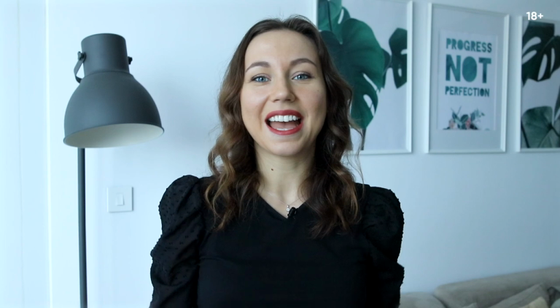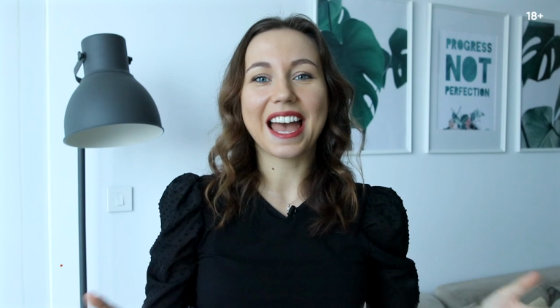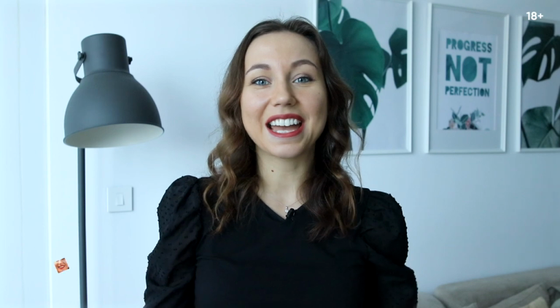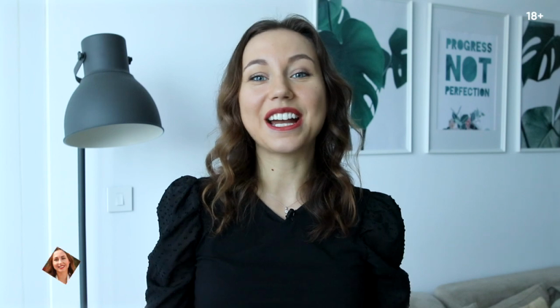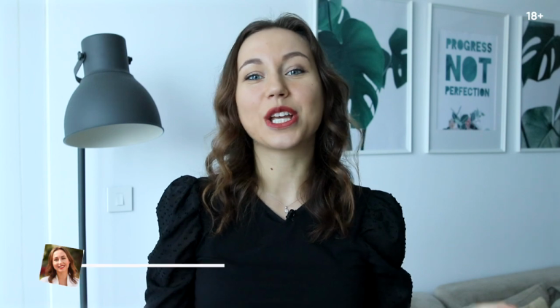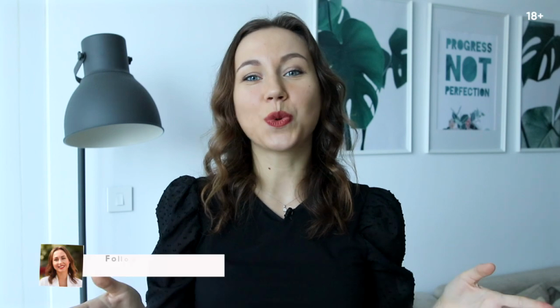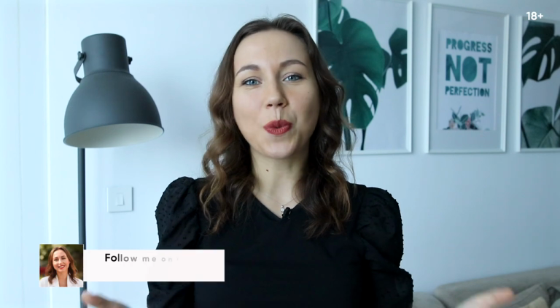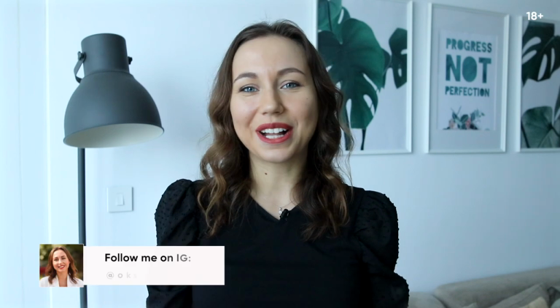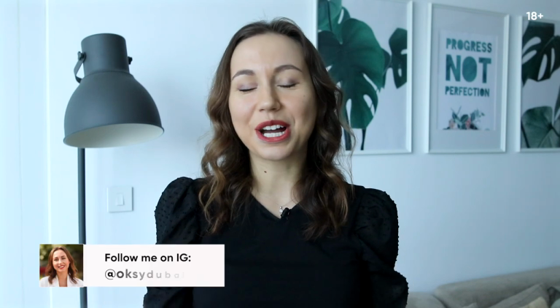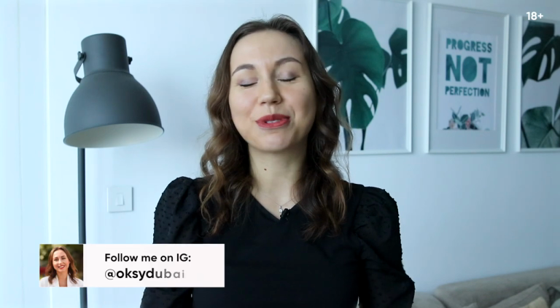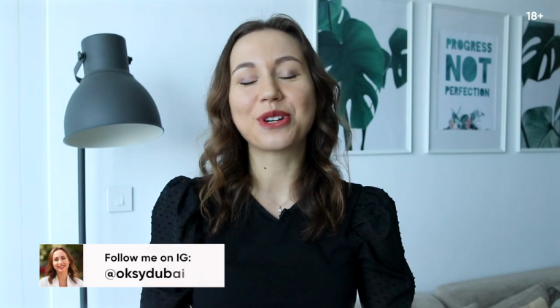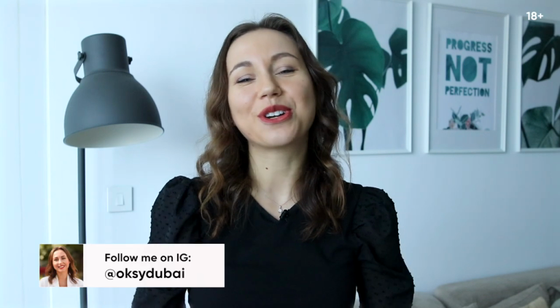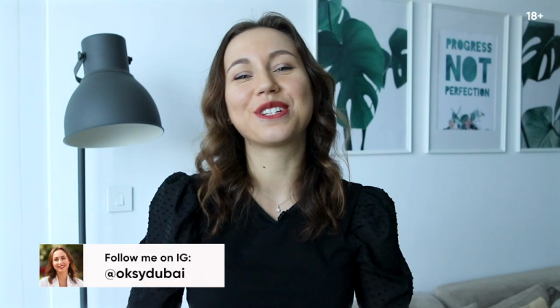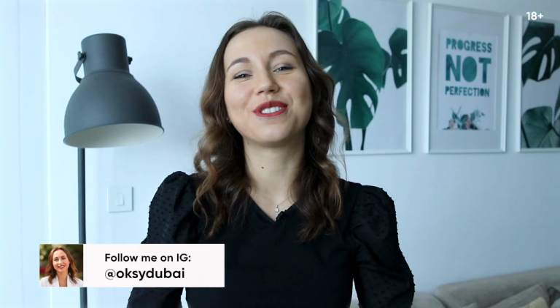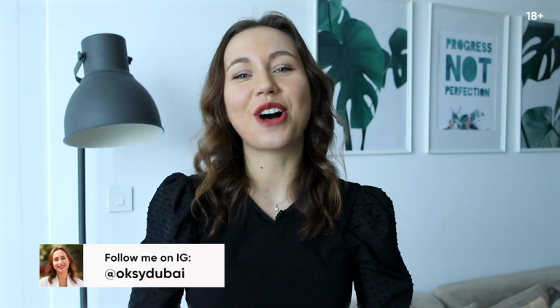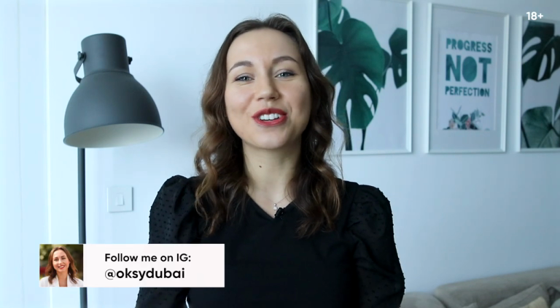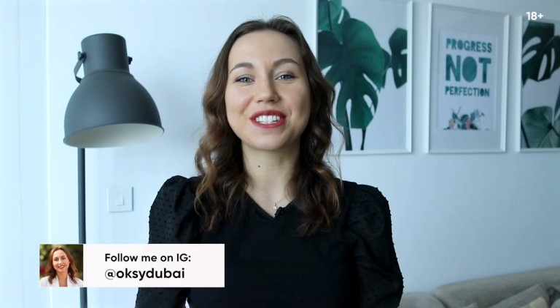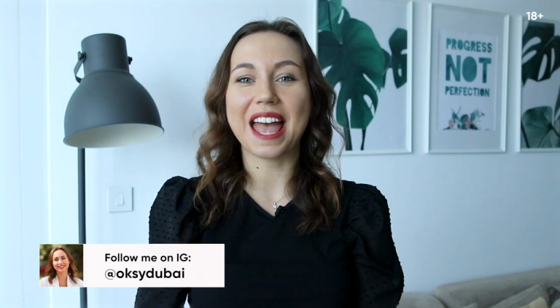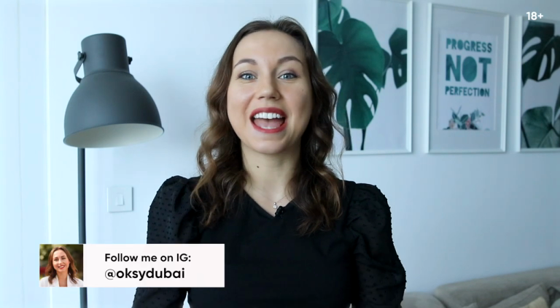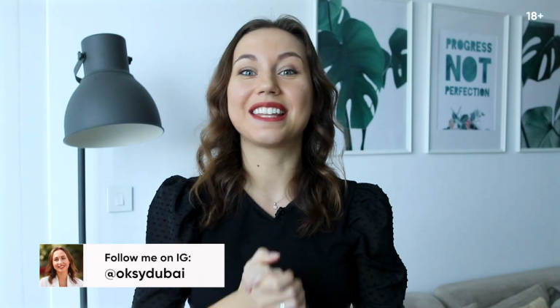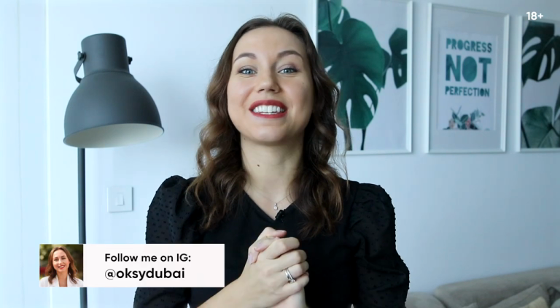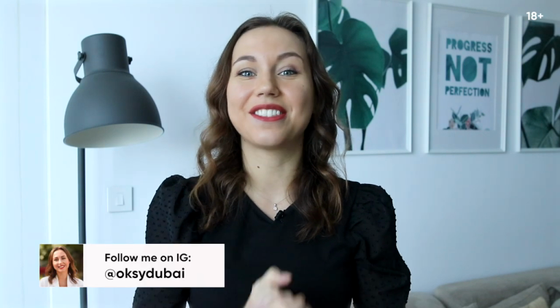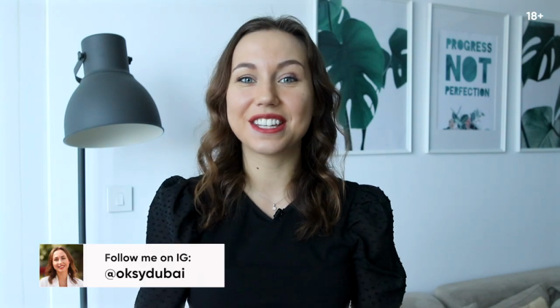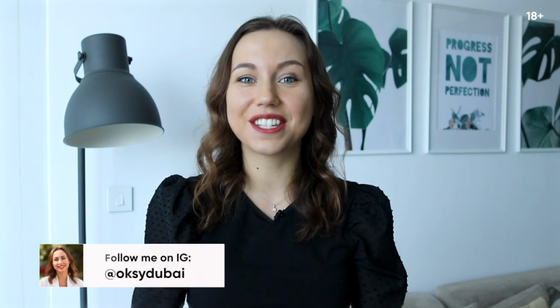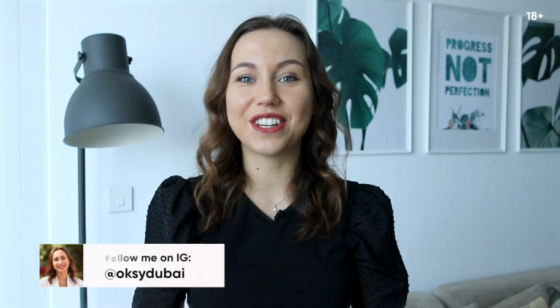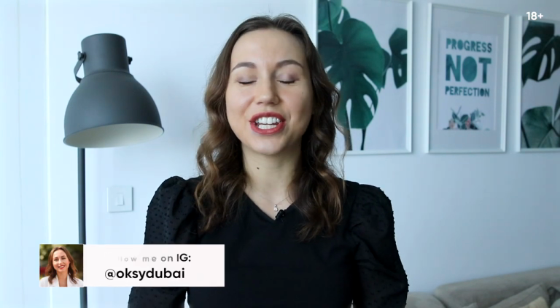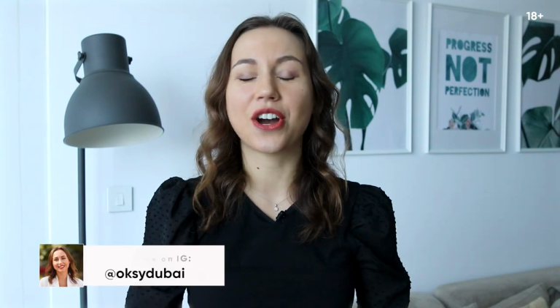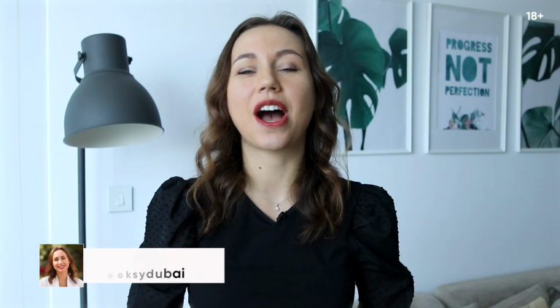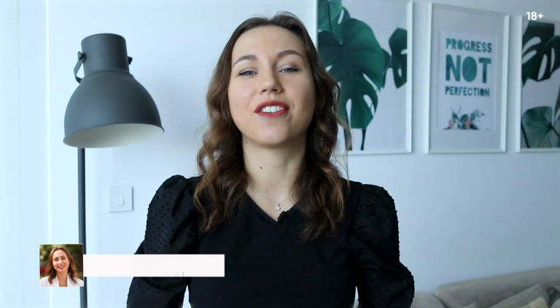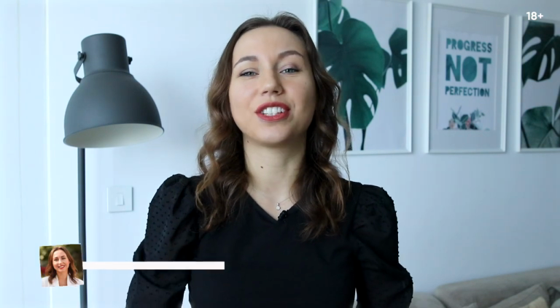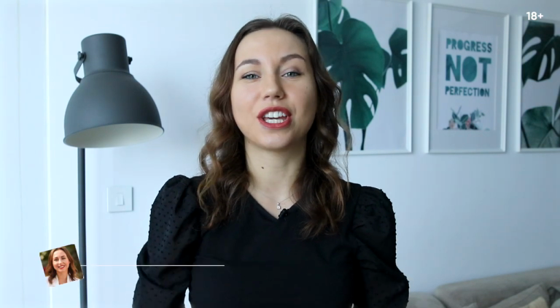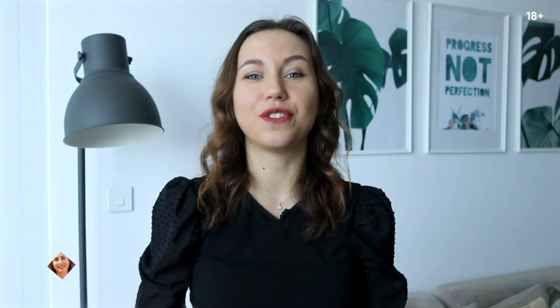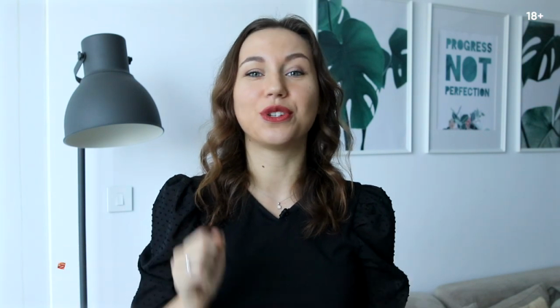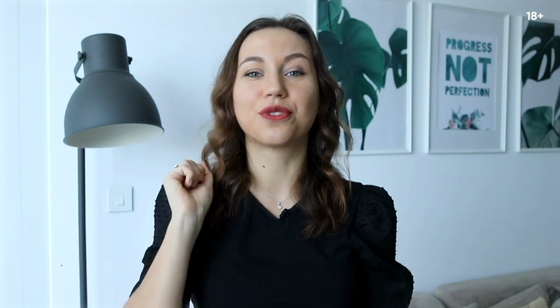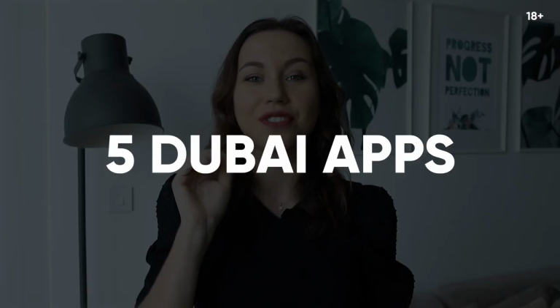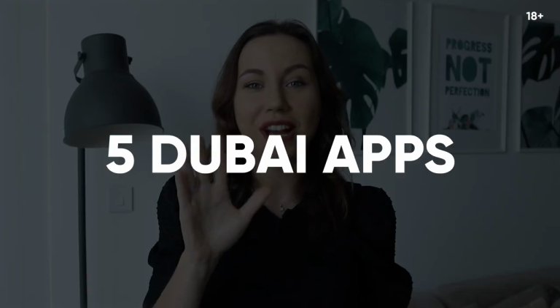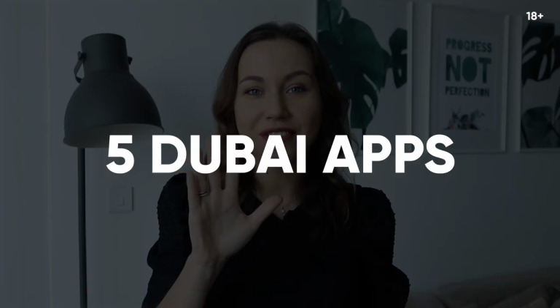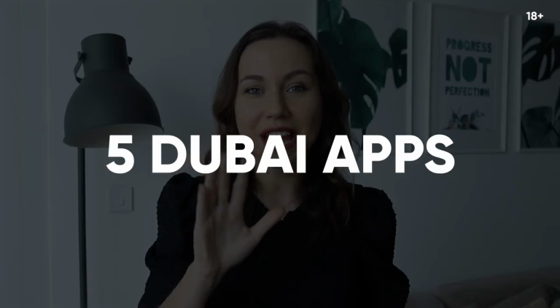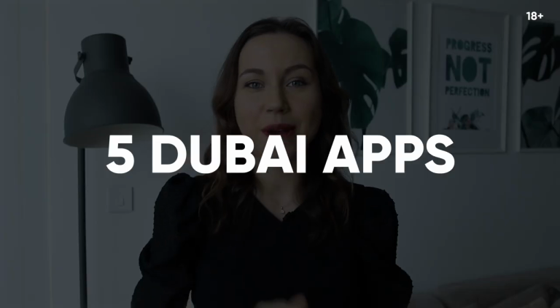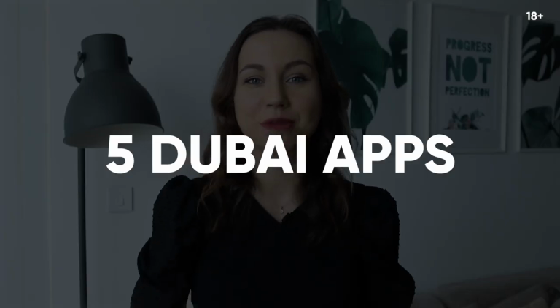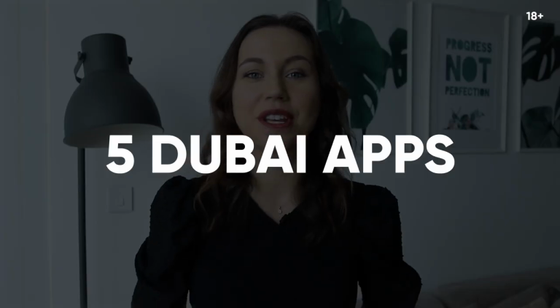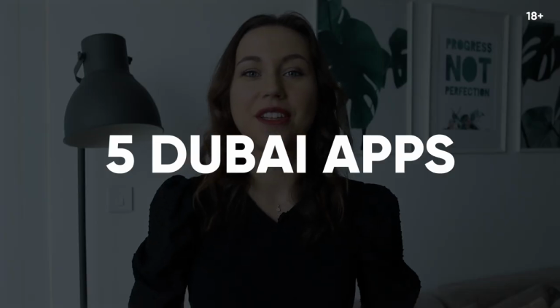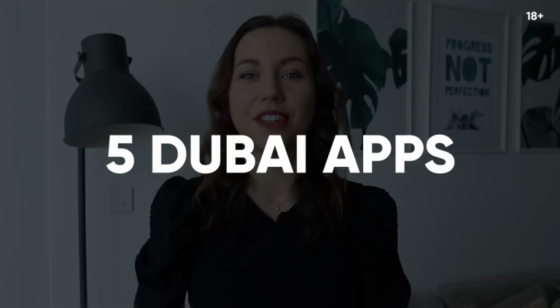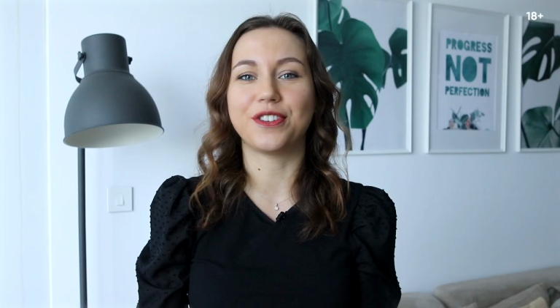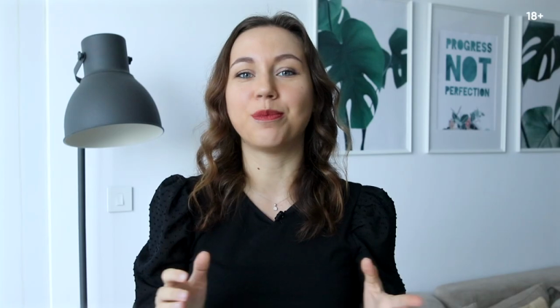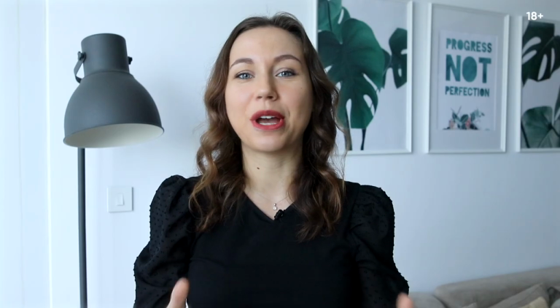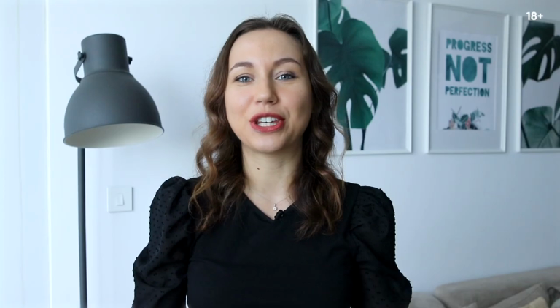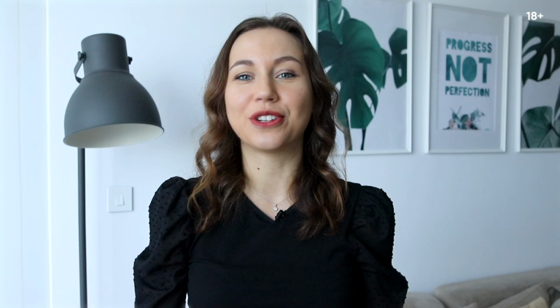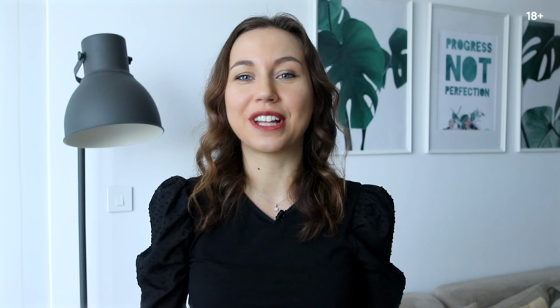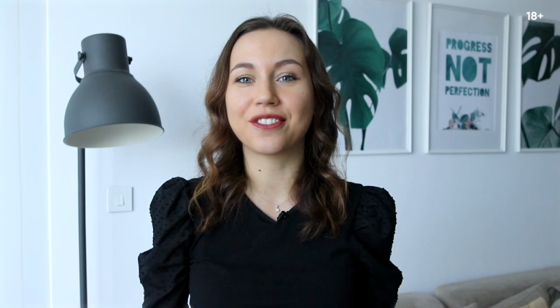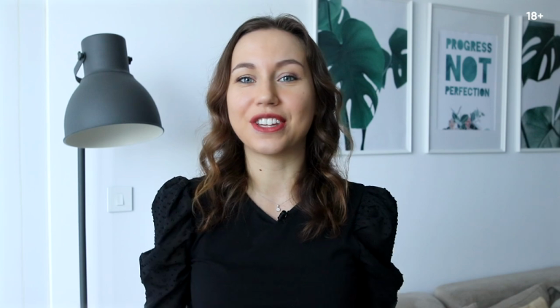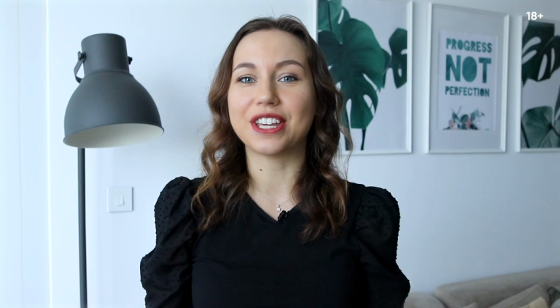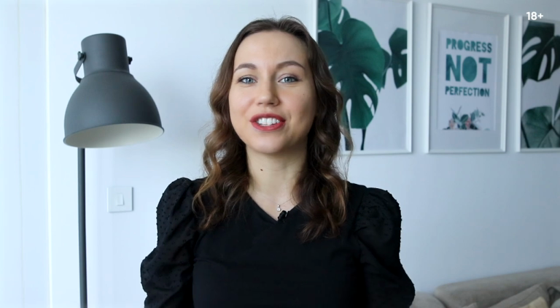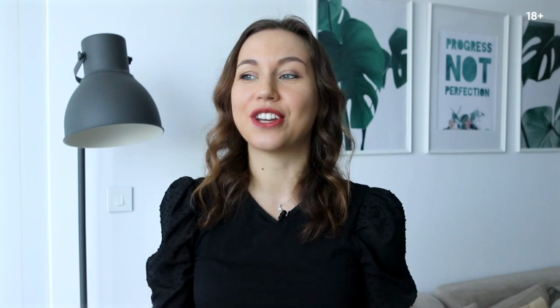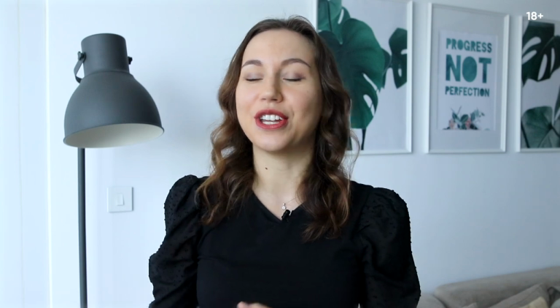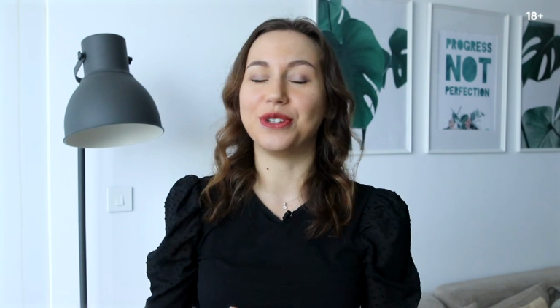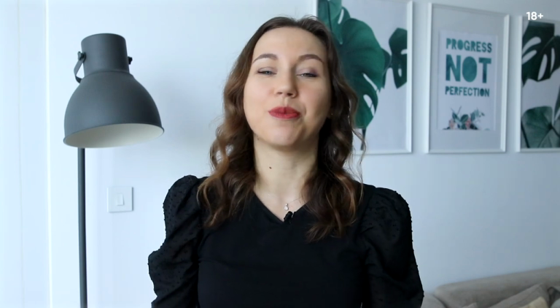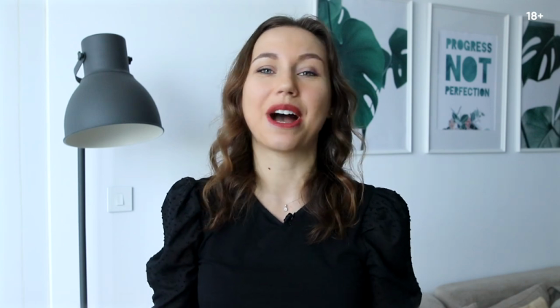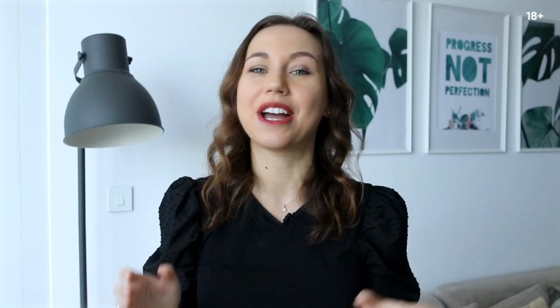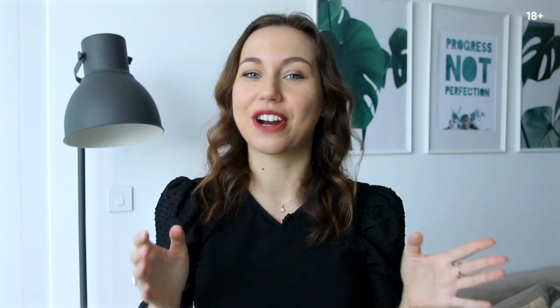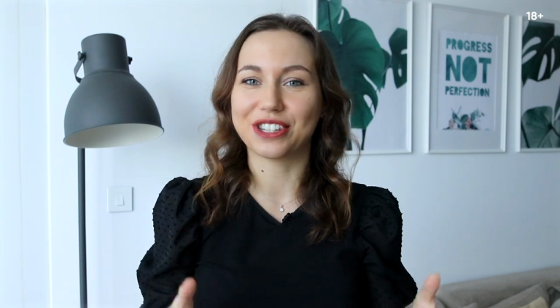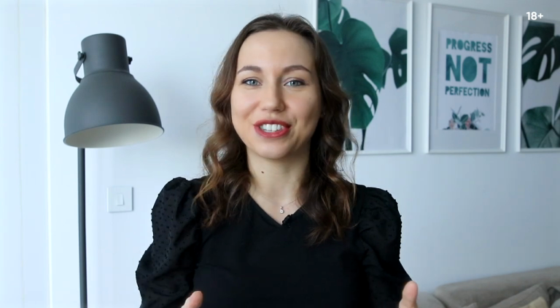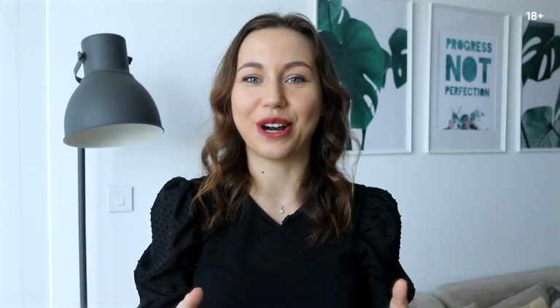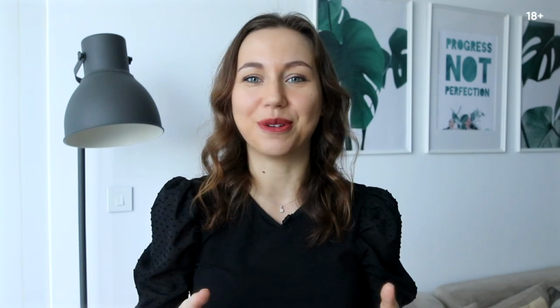Hey guys, welcome to OXY Vlogs. In this video I will give you 5 apps that will make your life easier in Dubai right now.